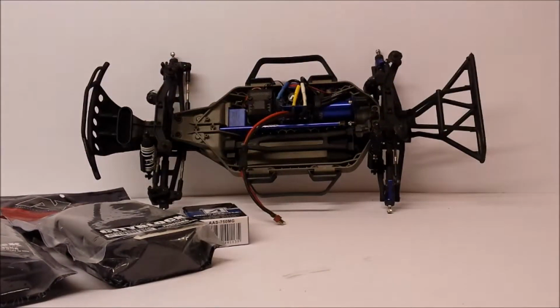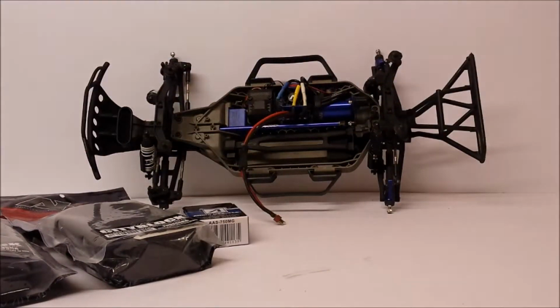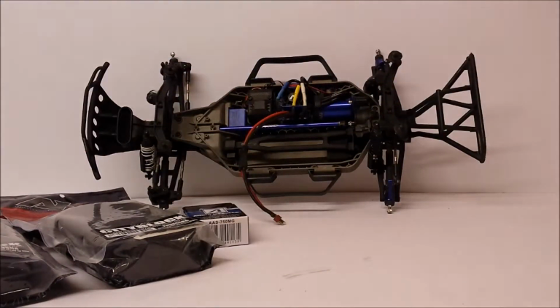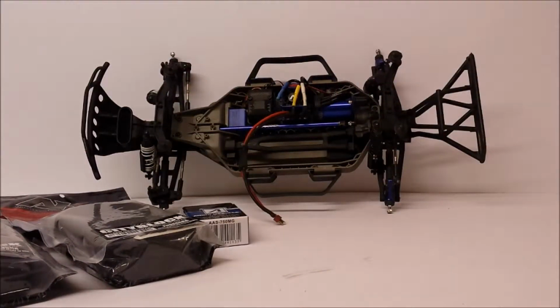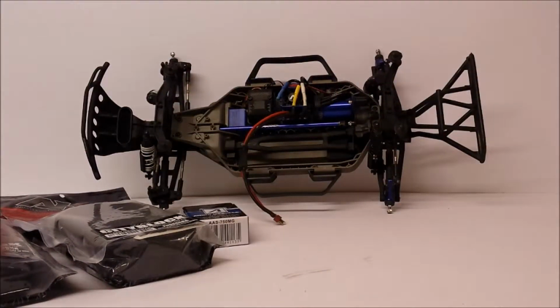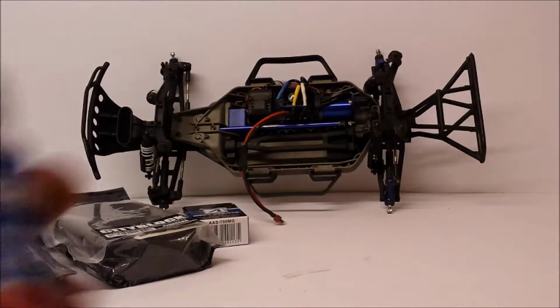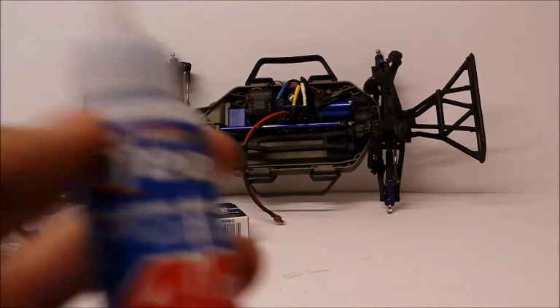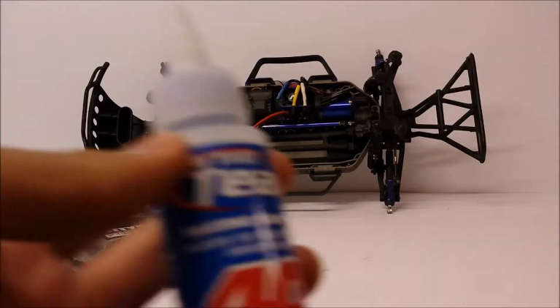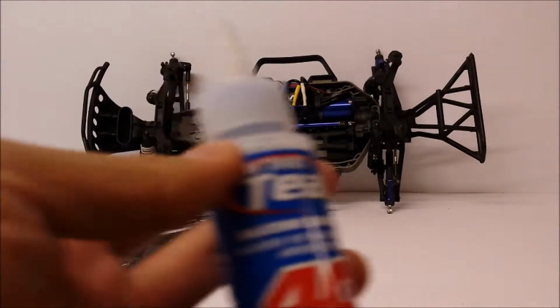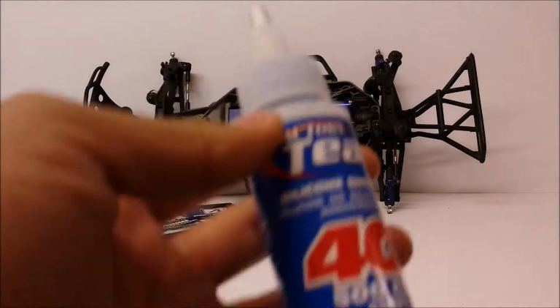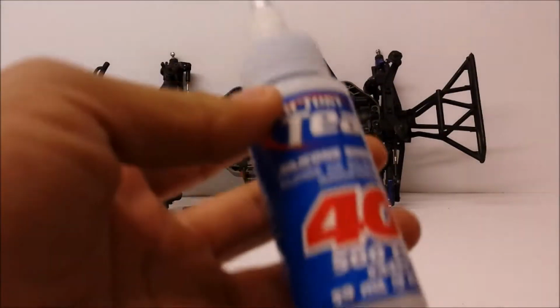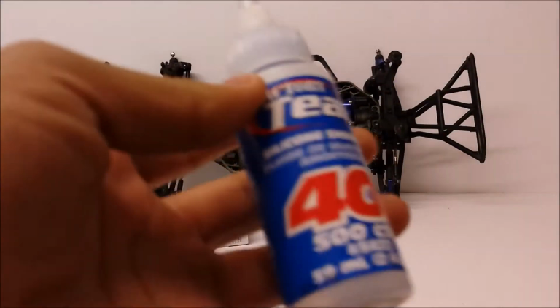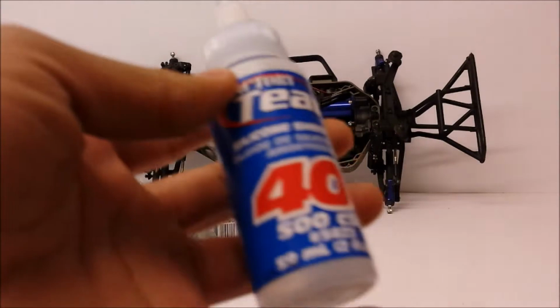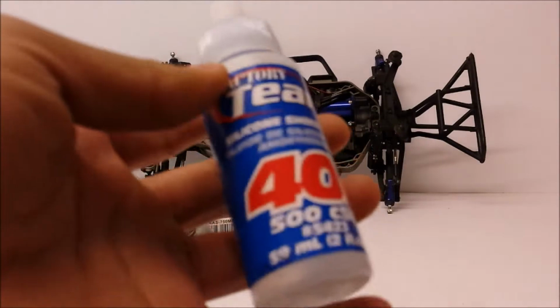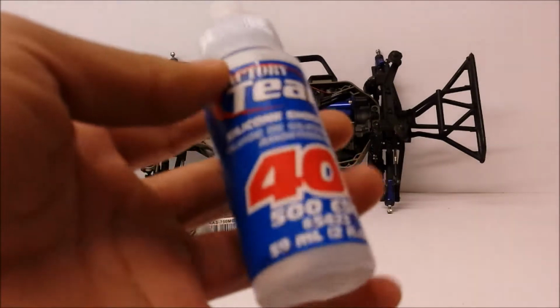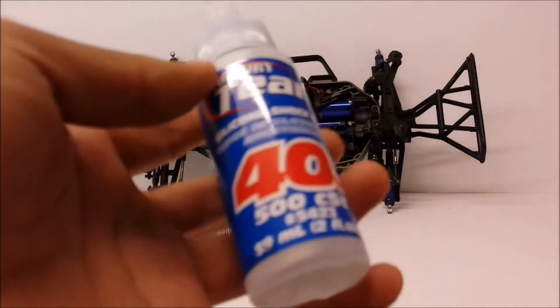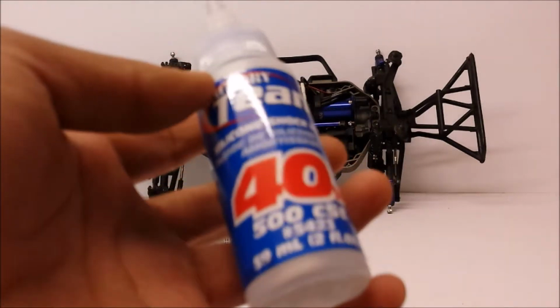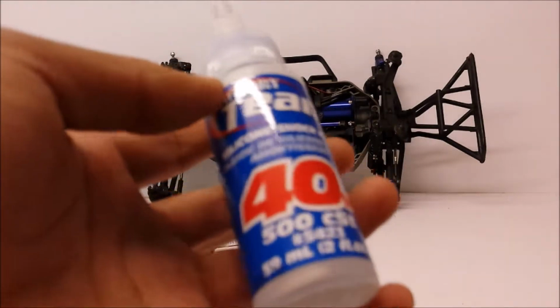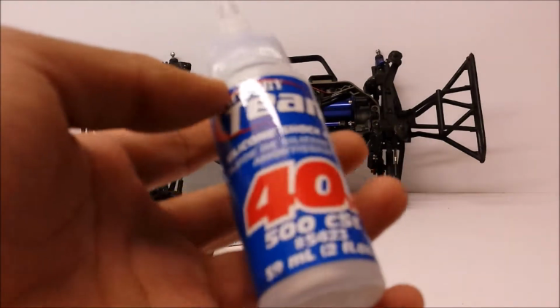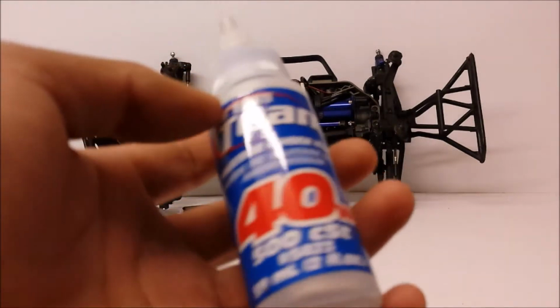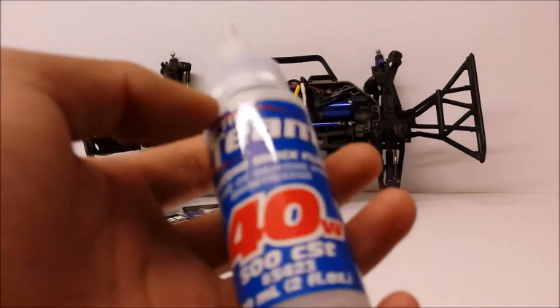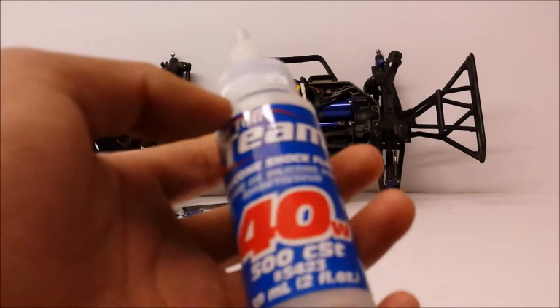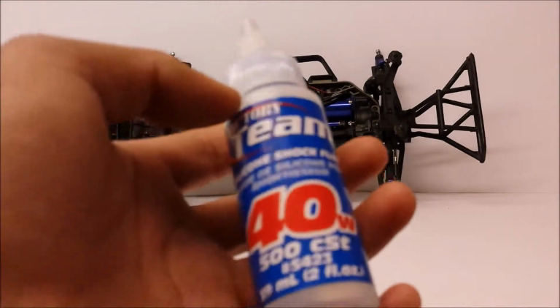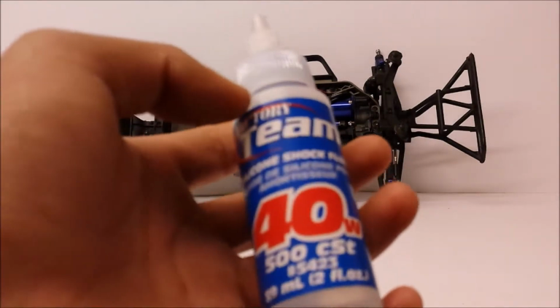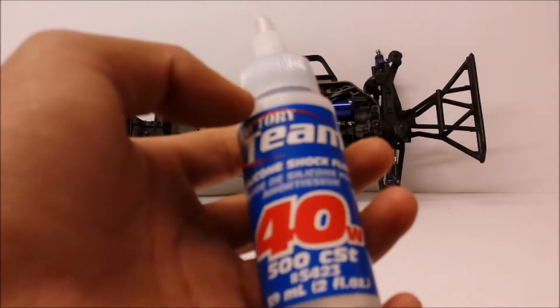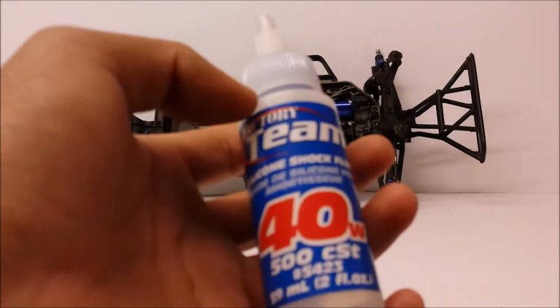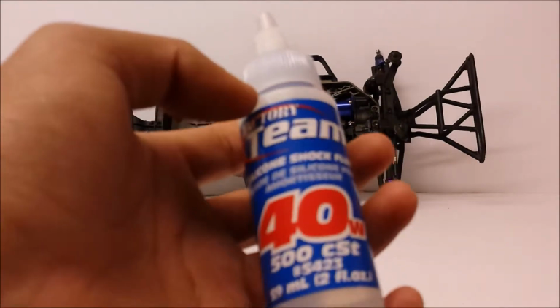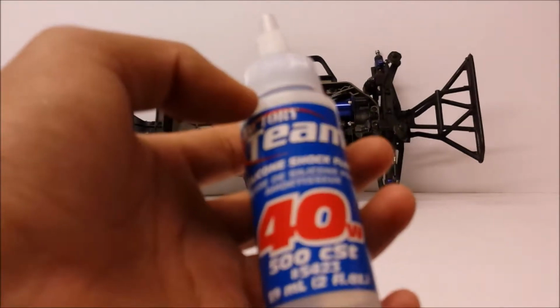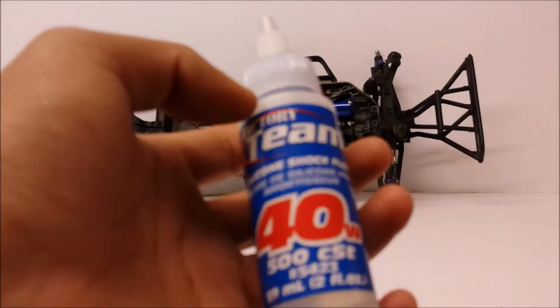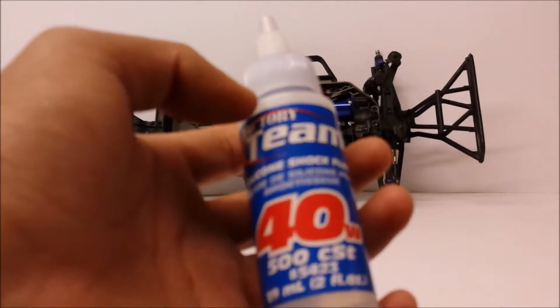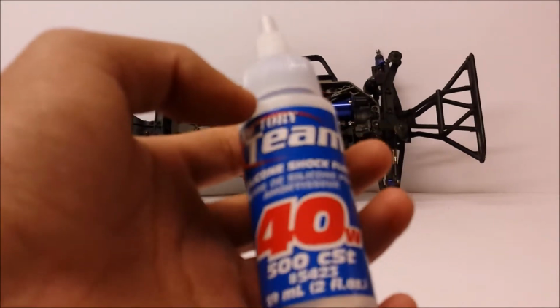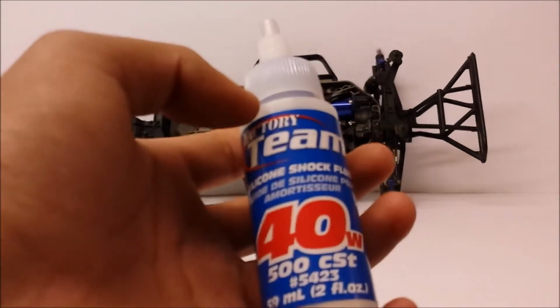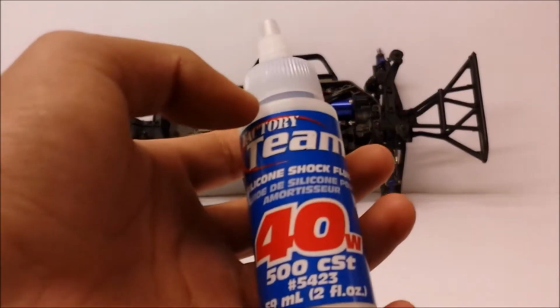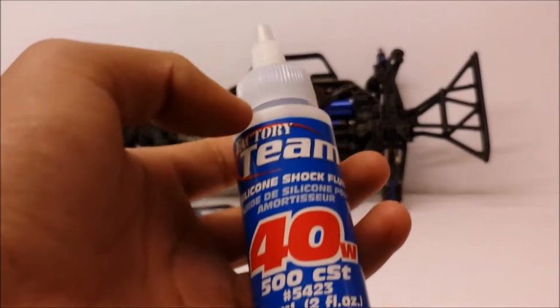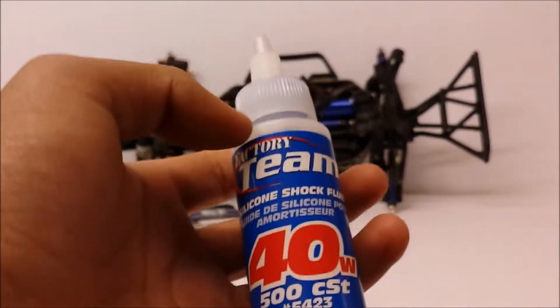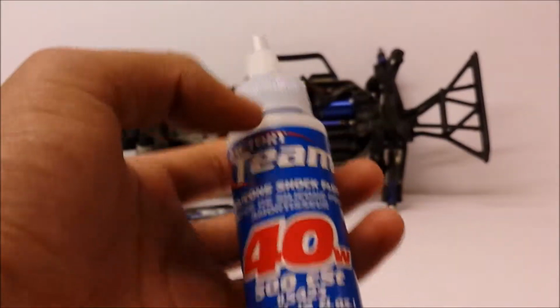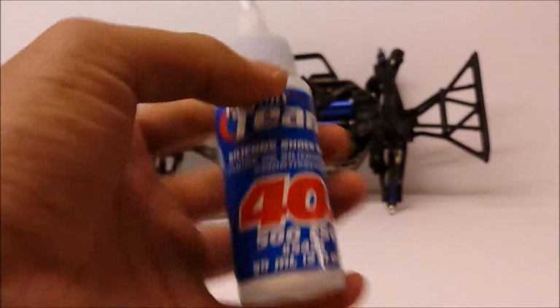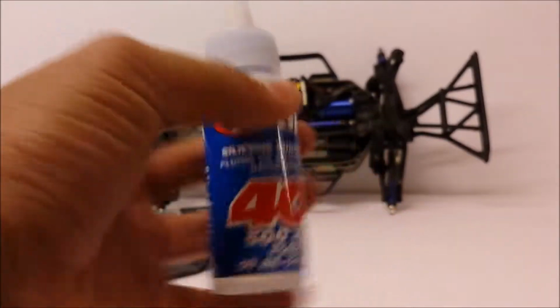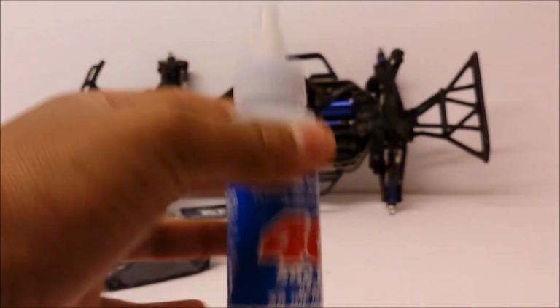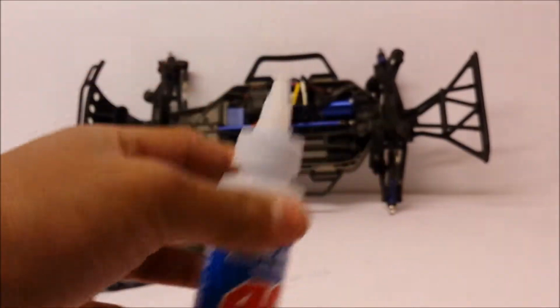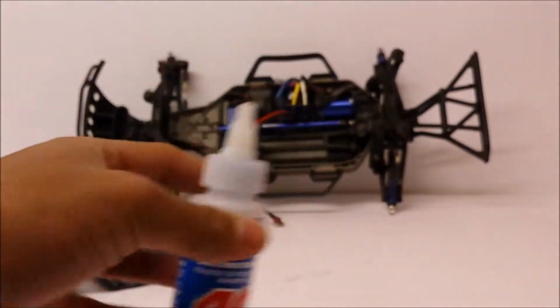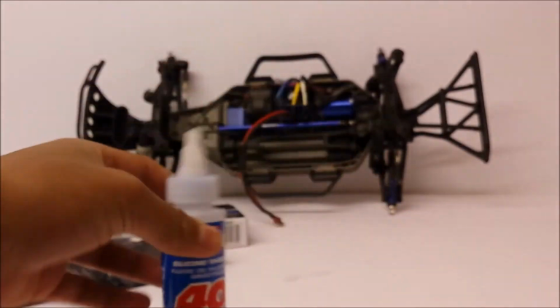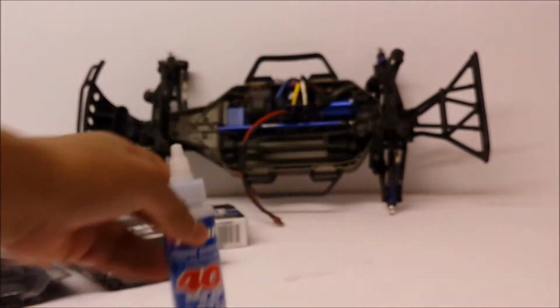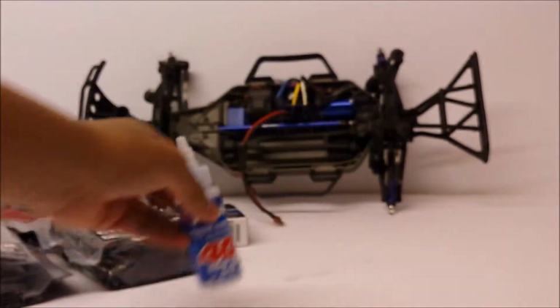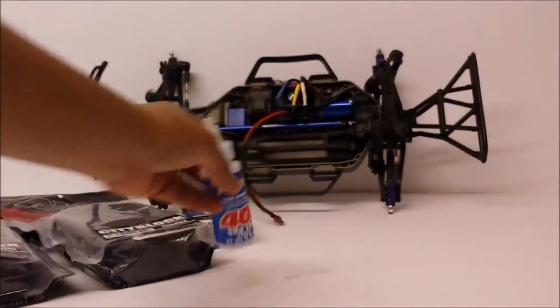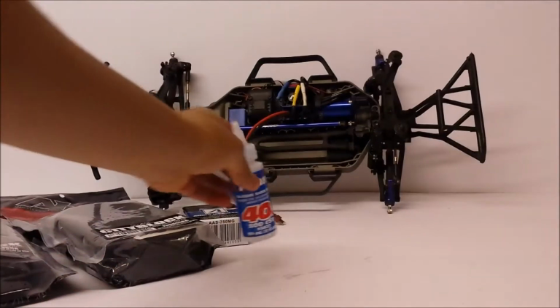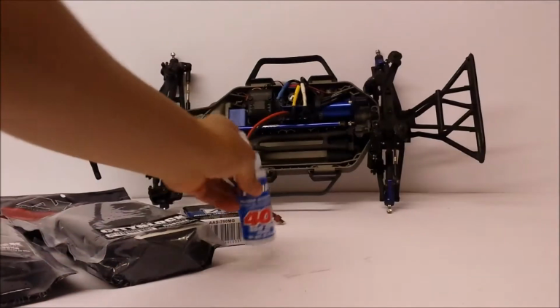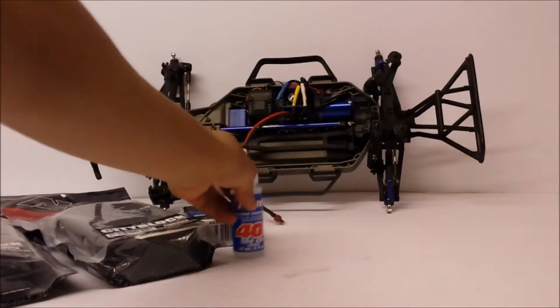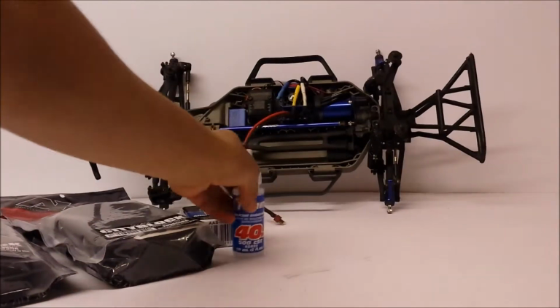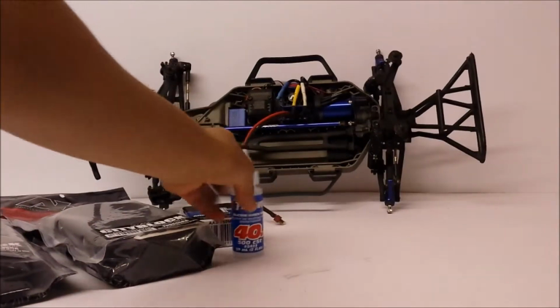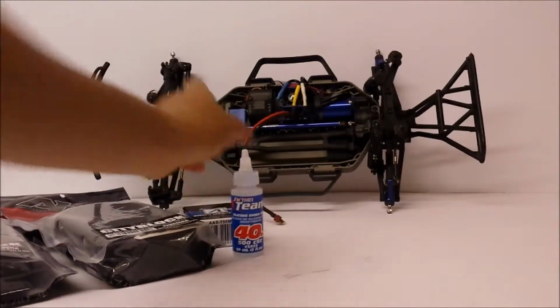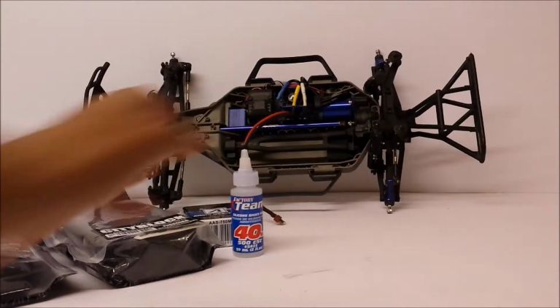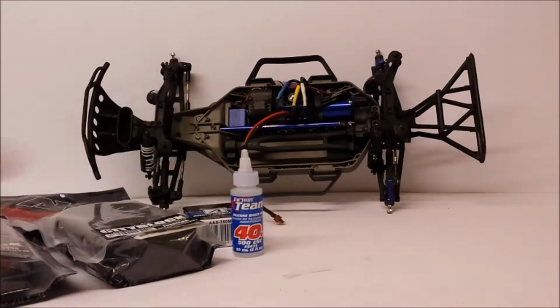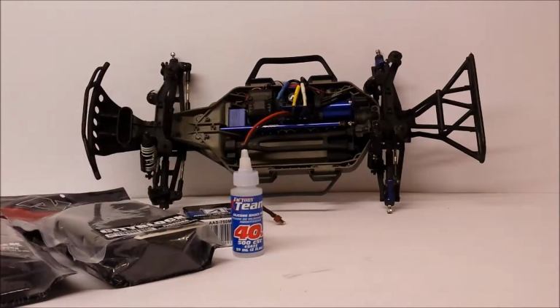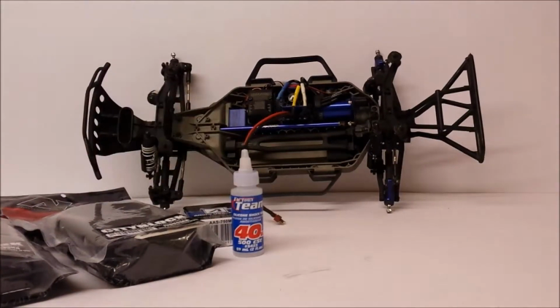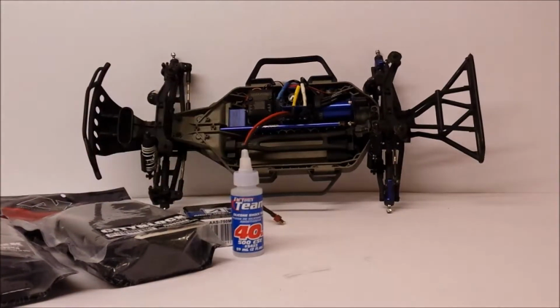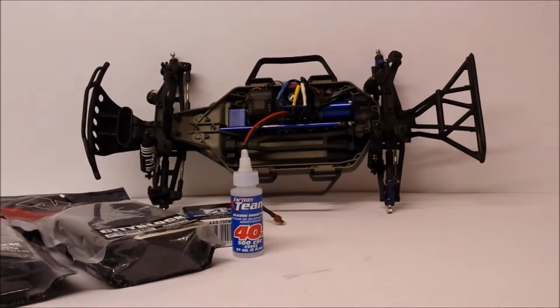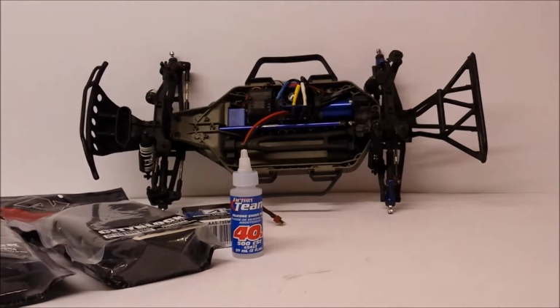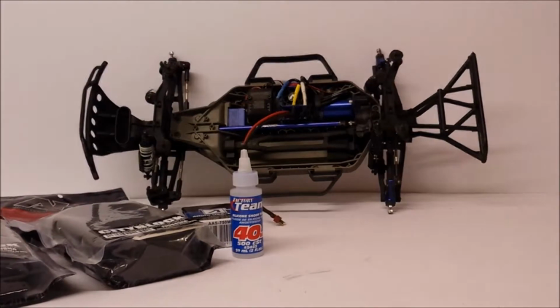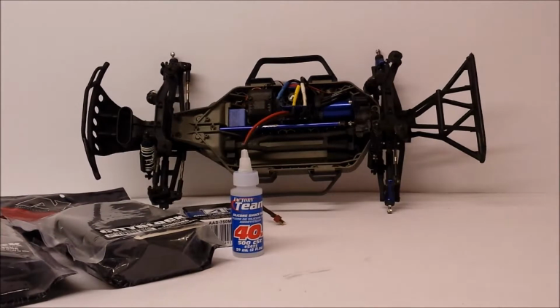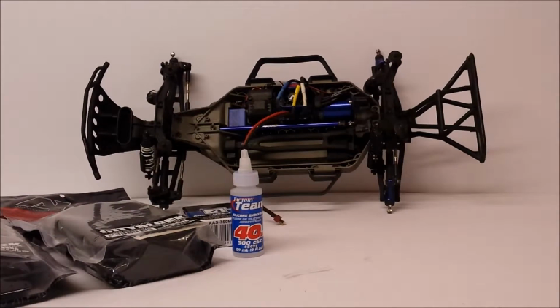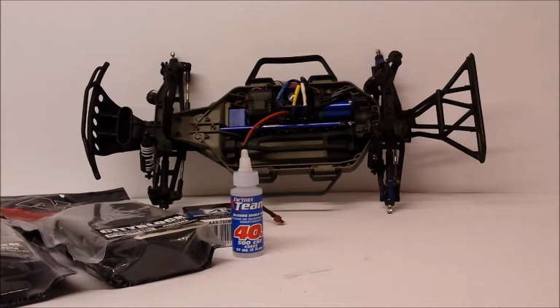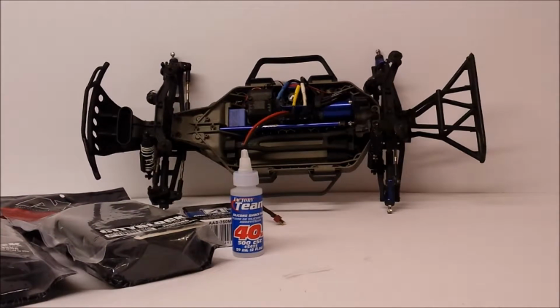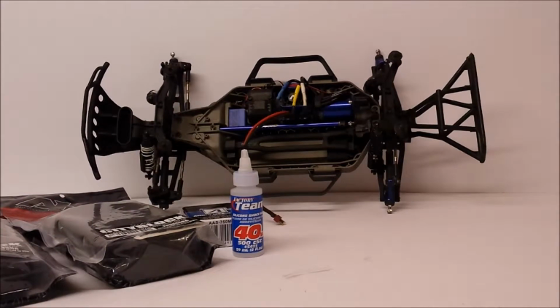I've also got some new shock oil, 40 weight, to make the ride stiffer. I'm just experimenting with different springs and oils and stuff.